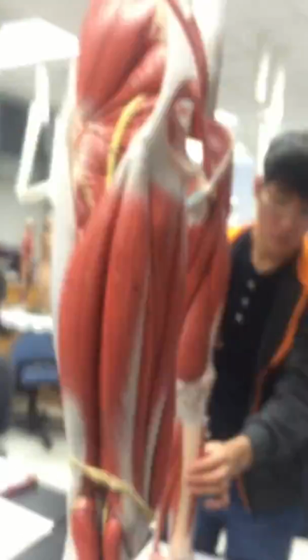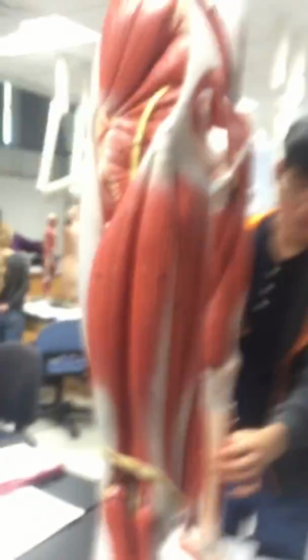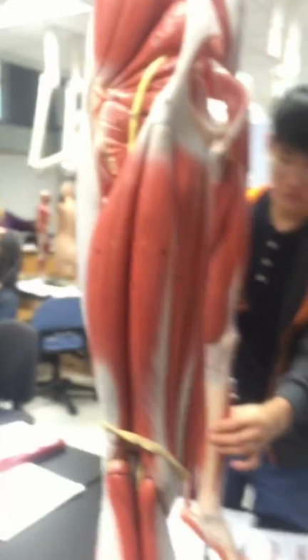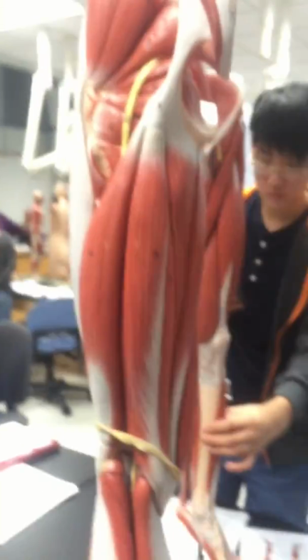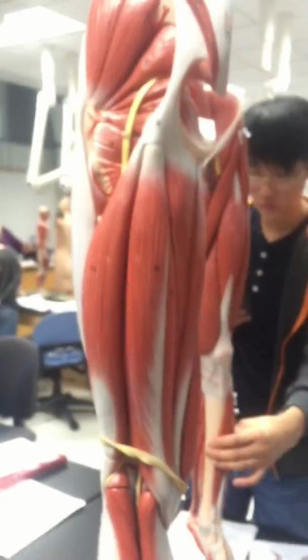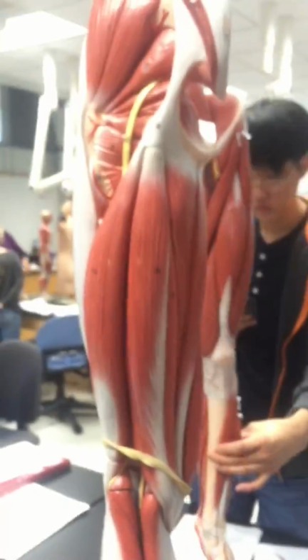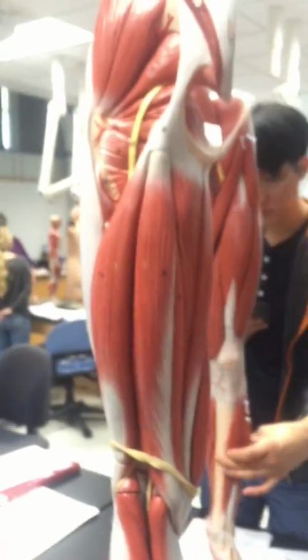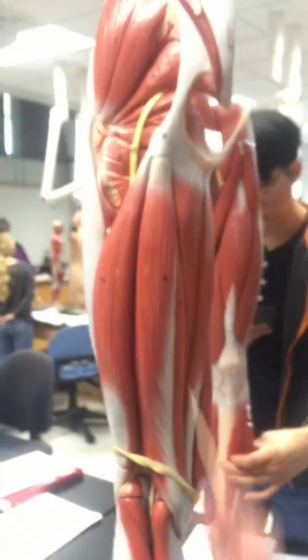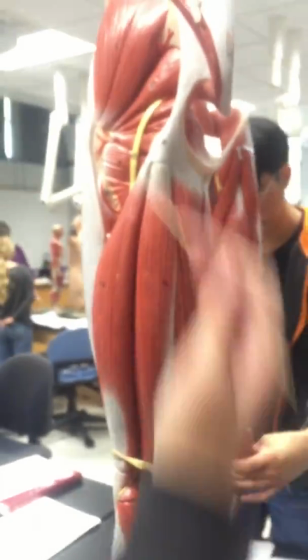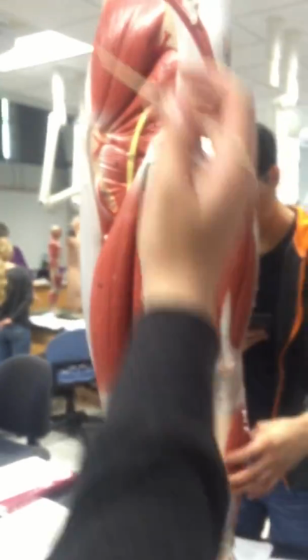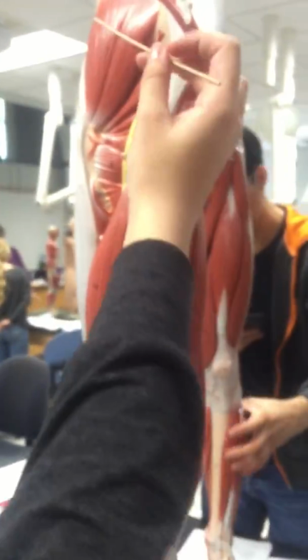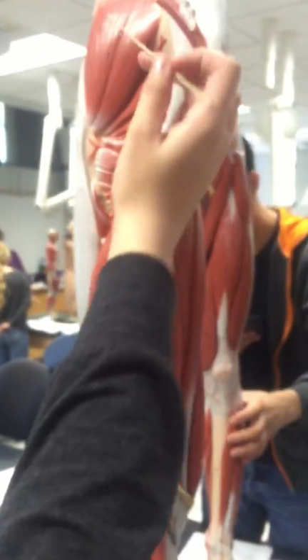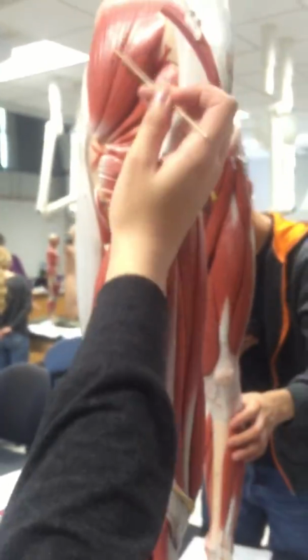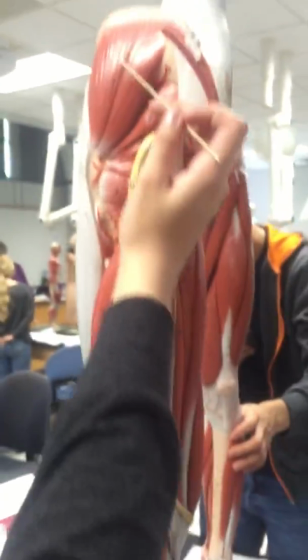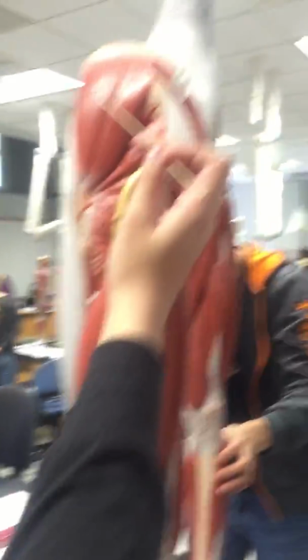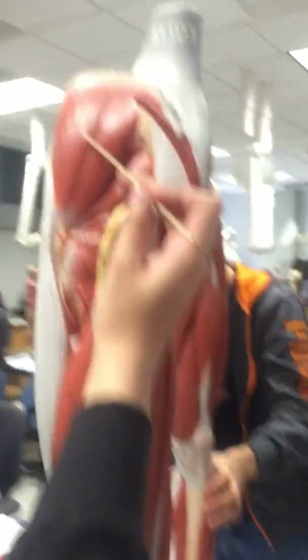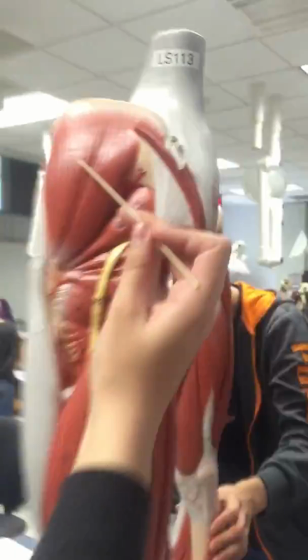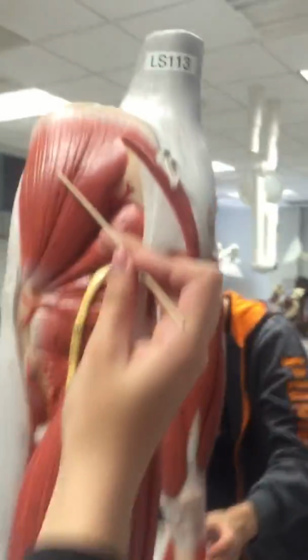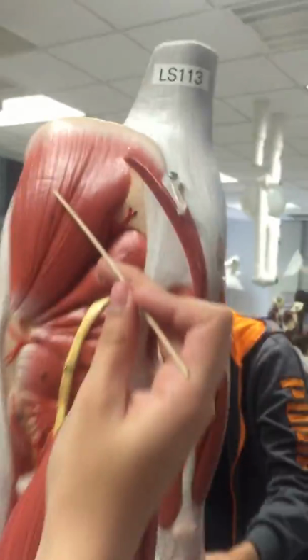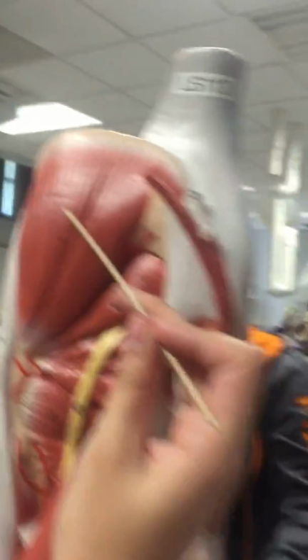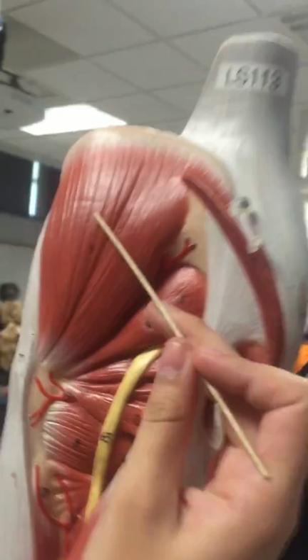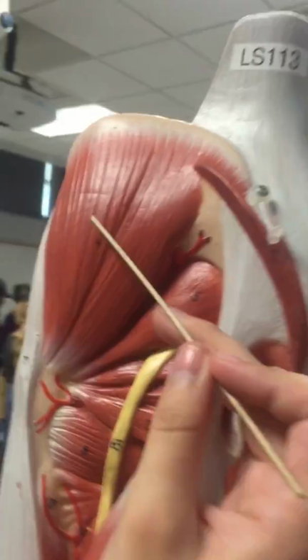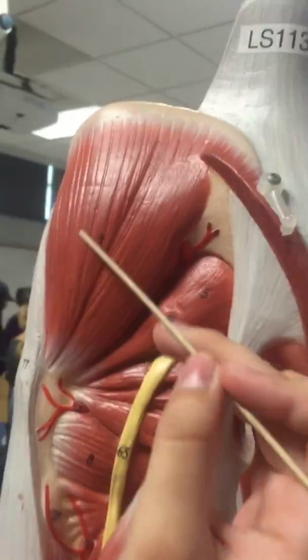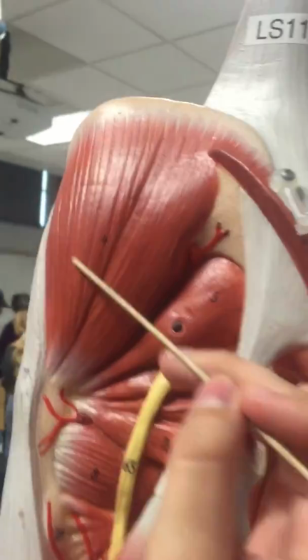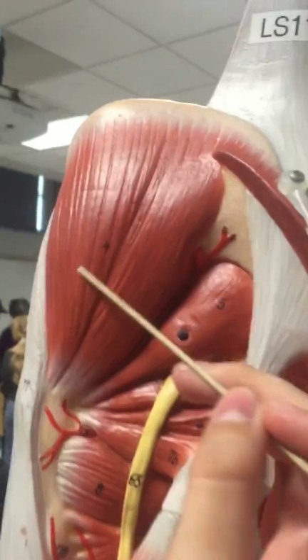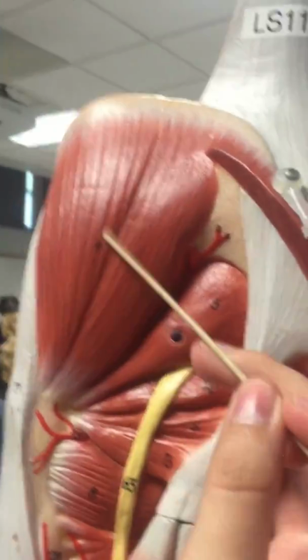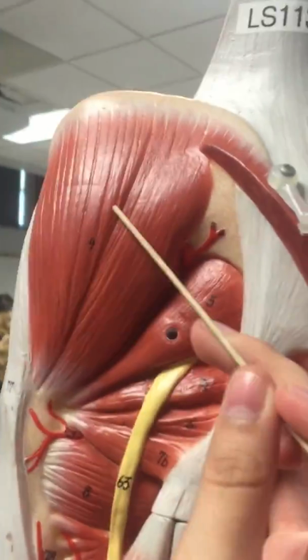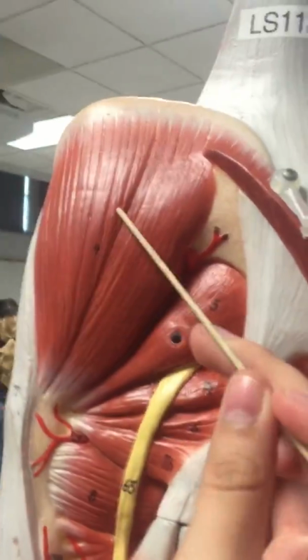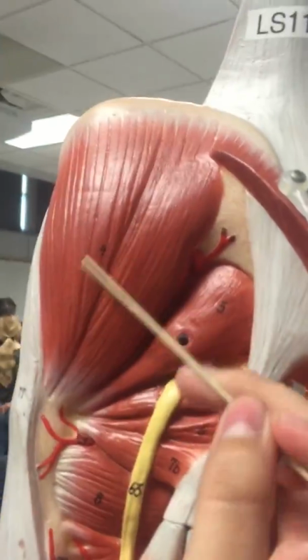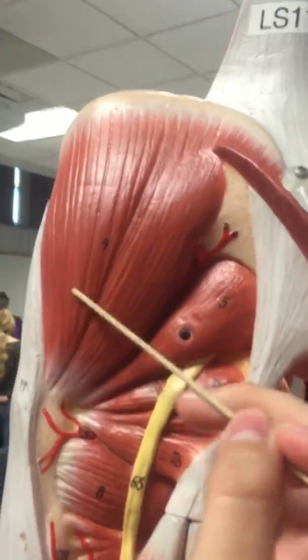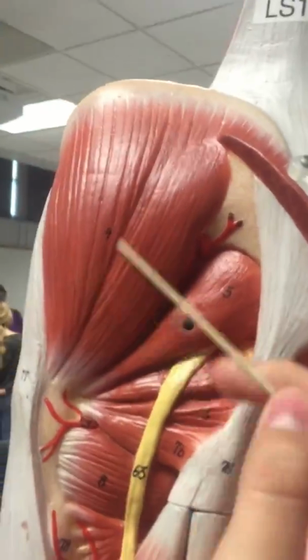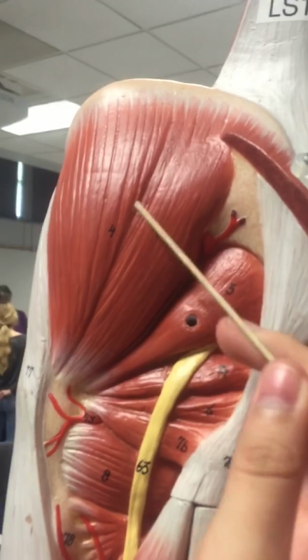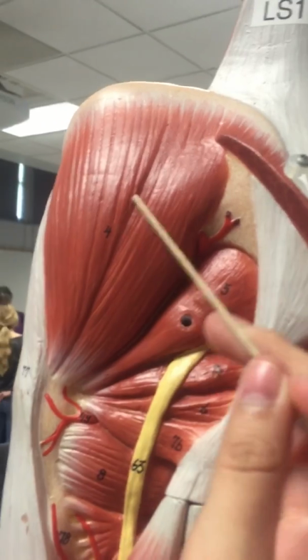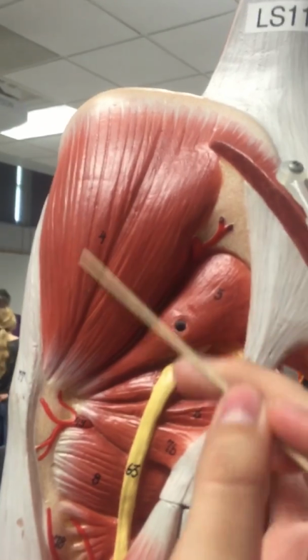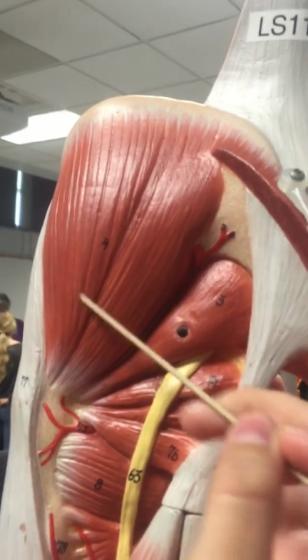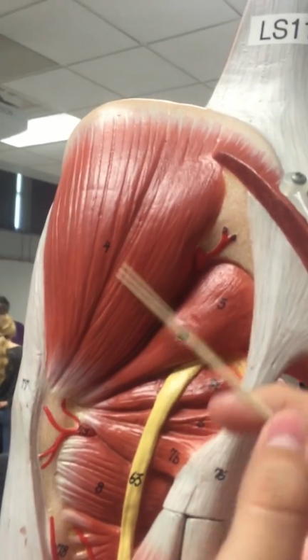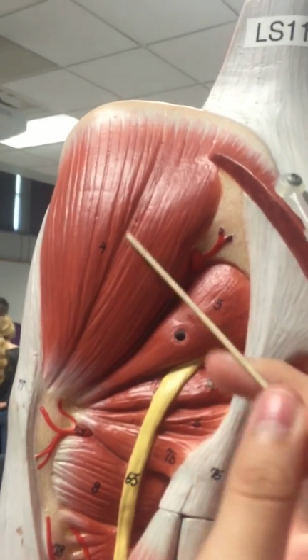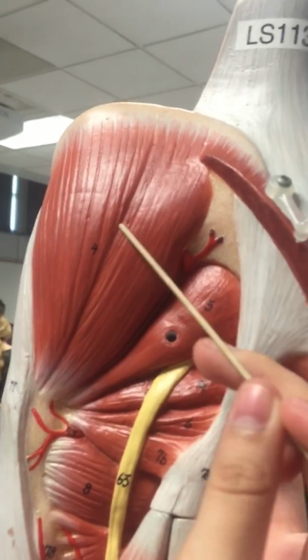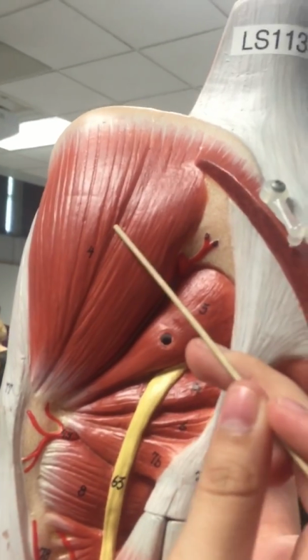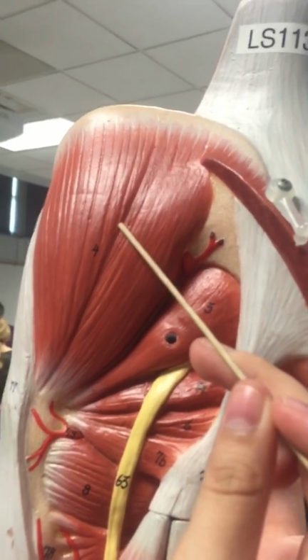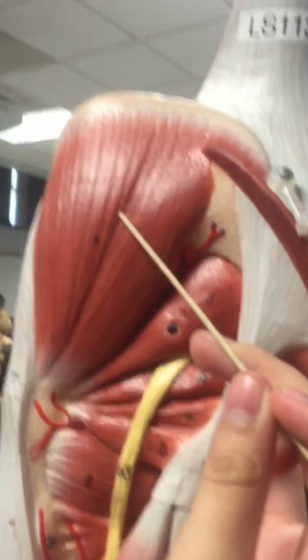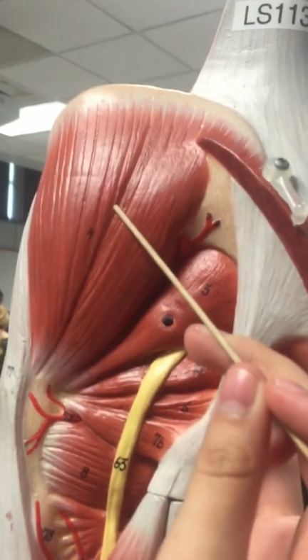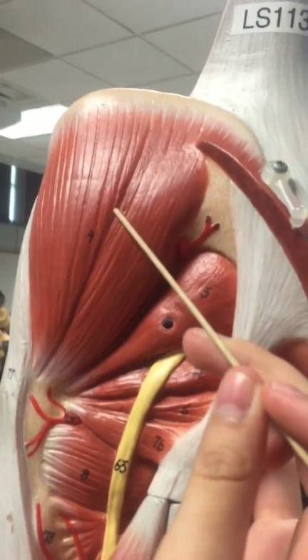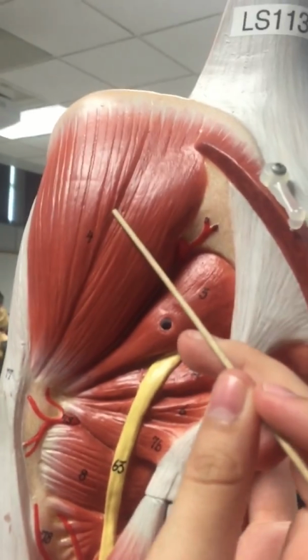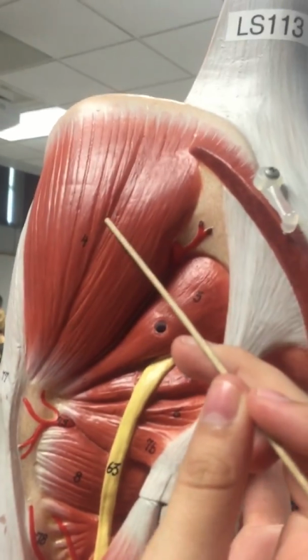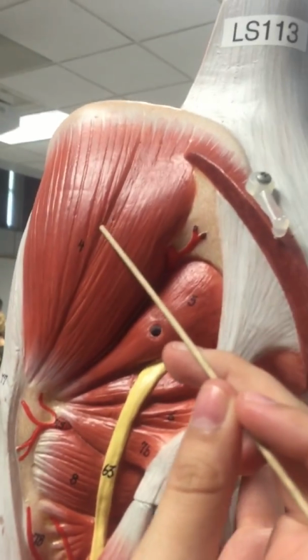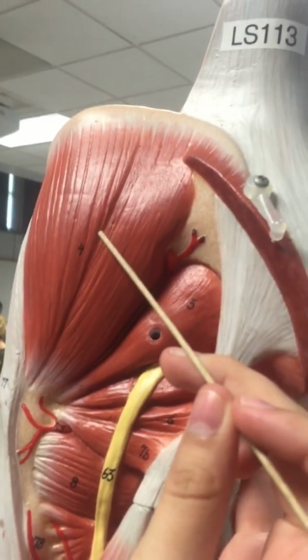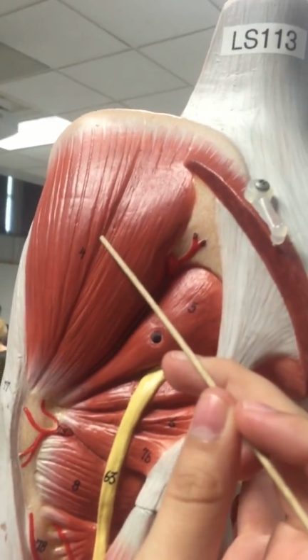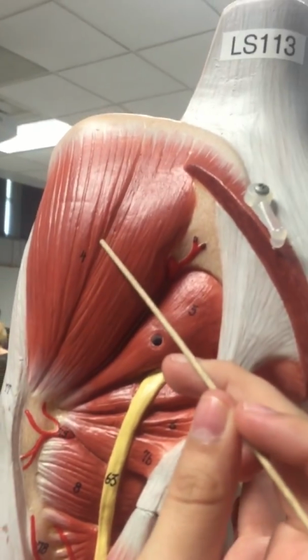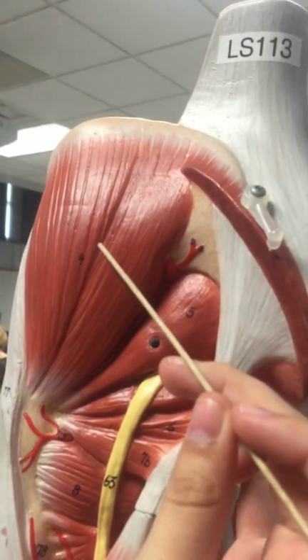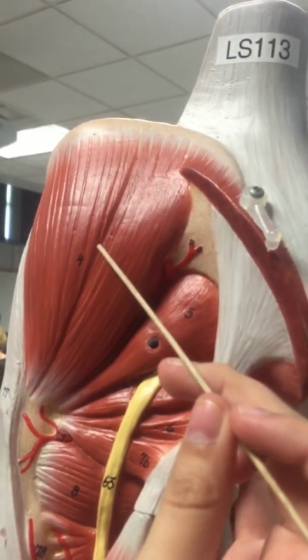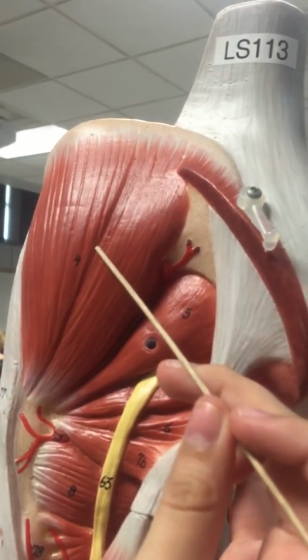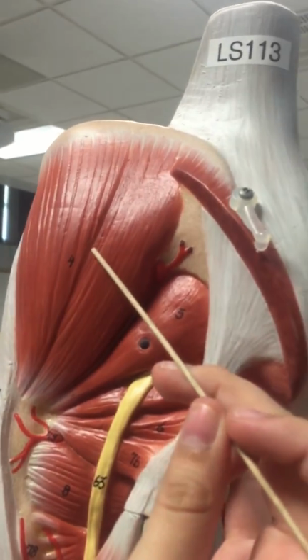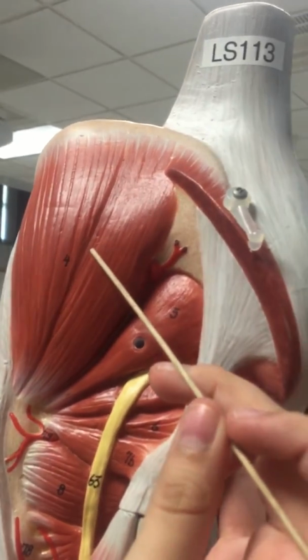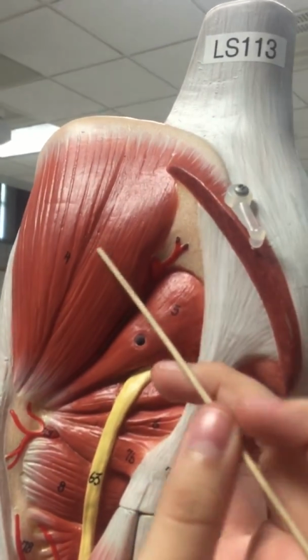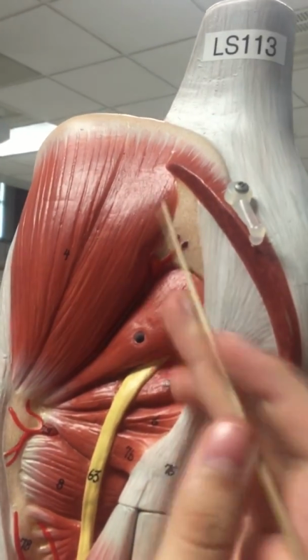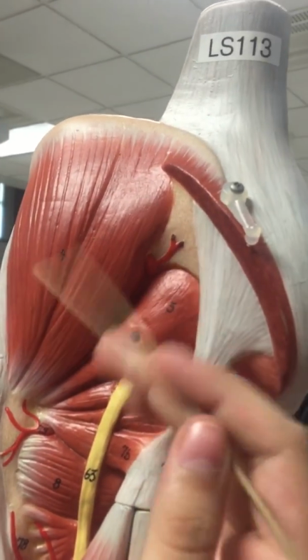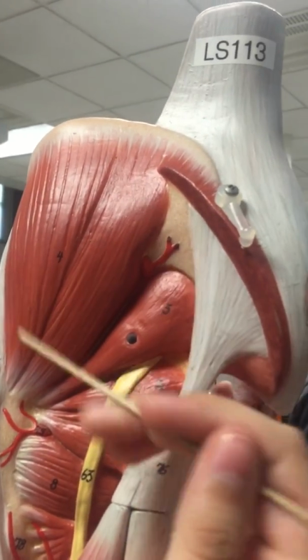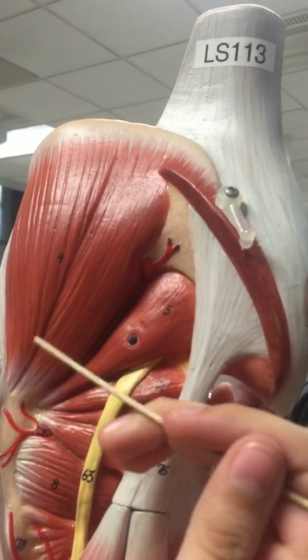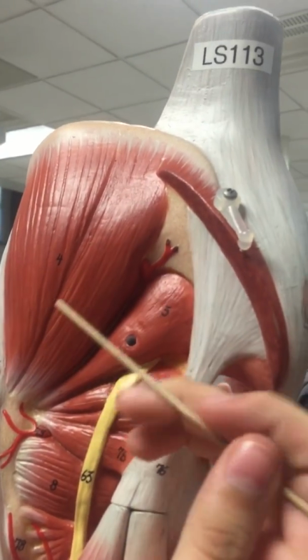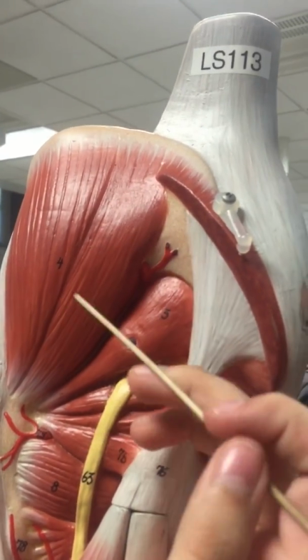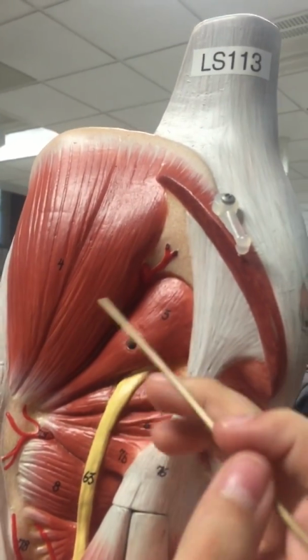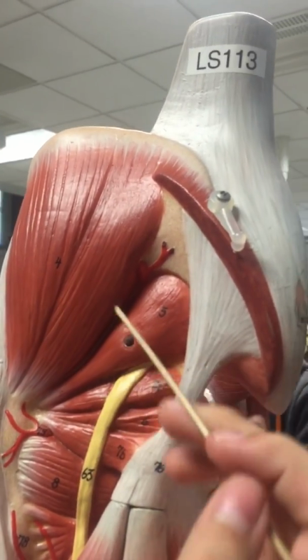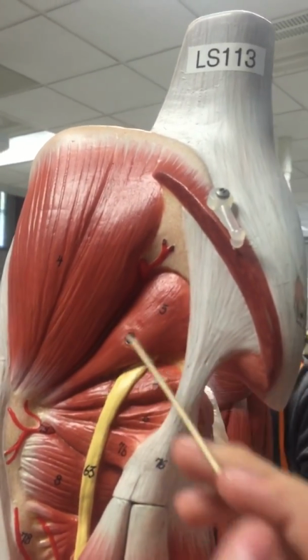Then we have the gluteus medius. And then the gluteus minimus is on the other model.